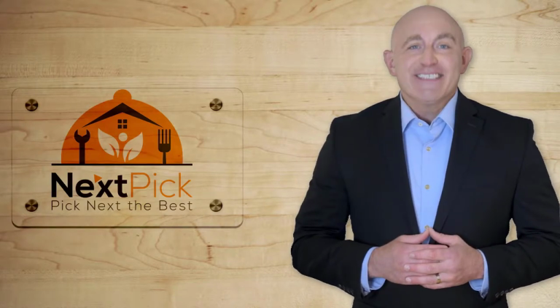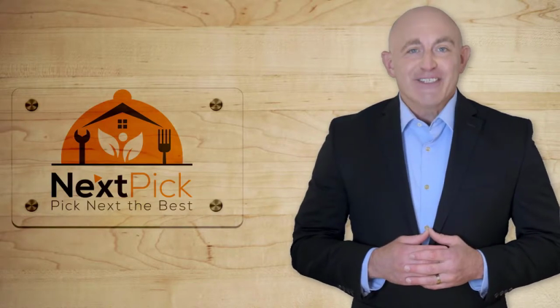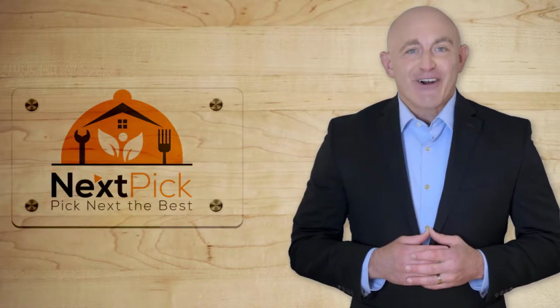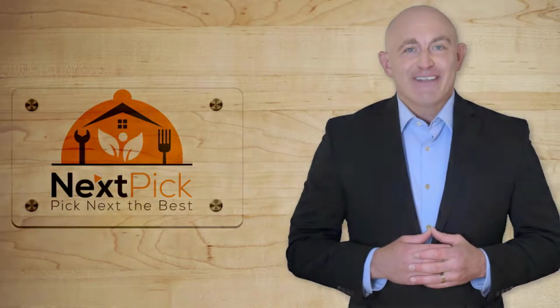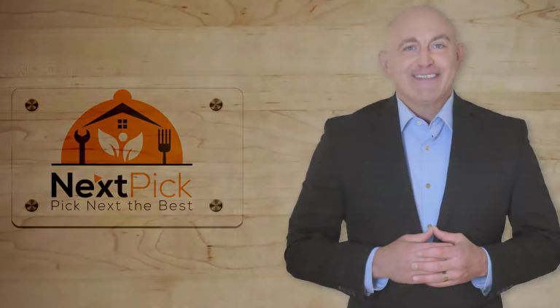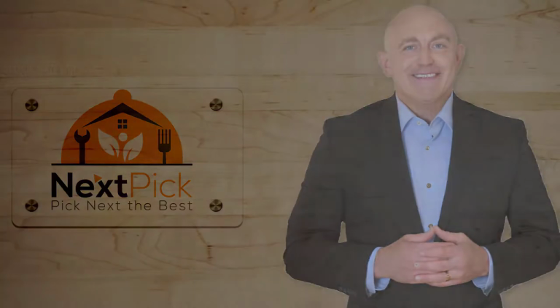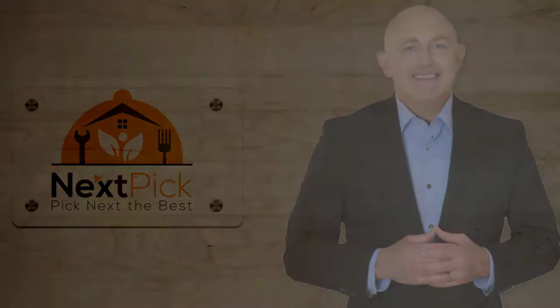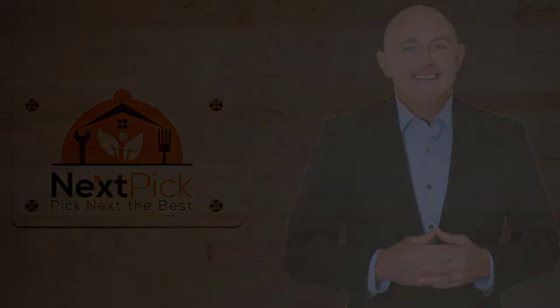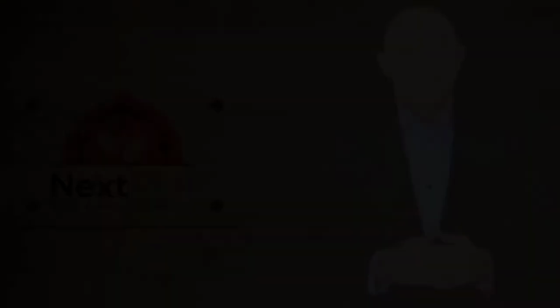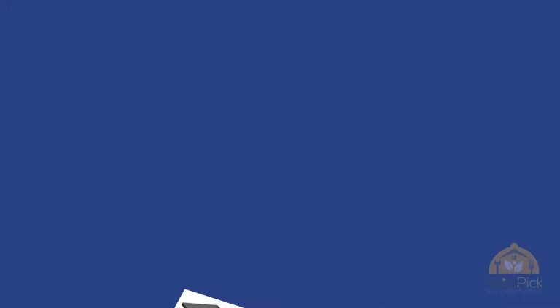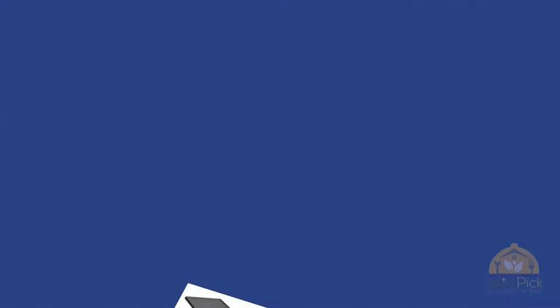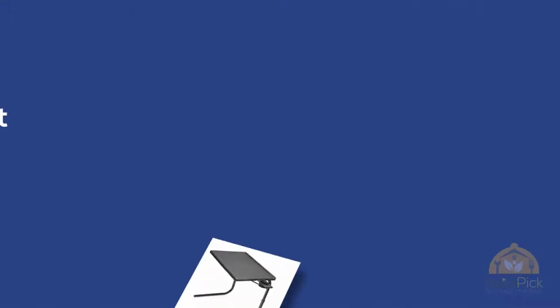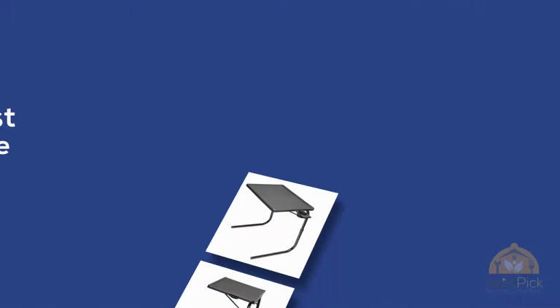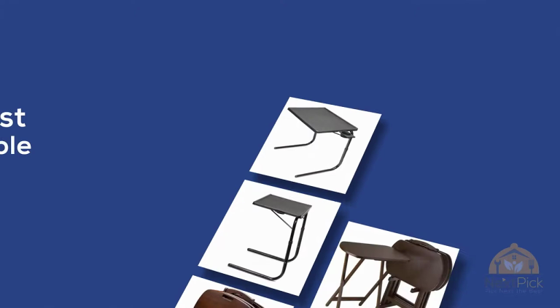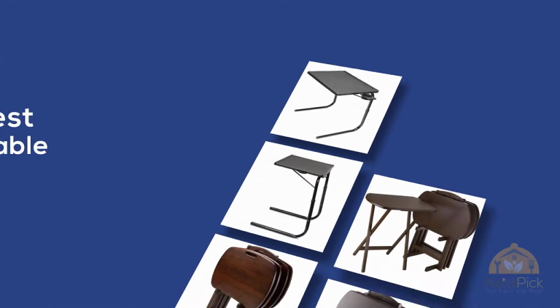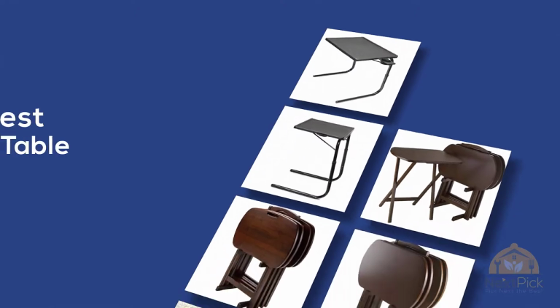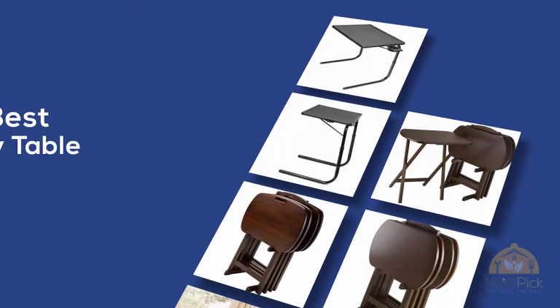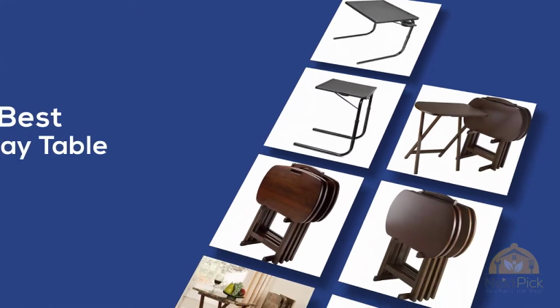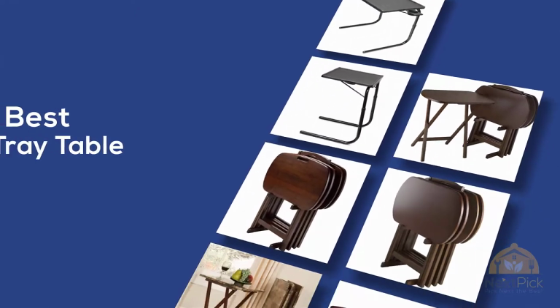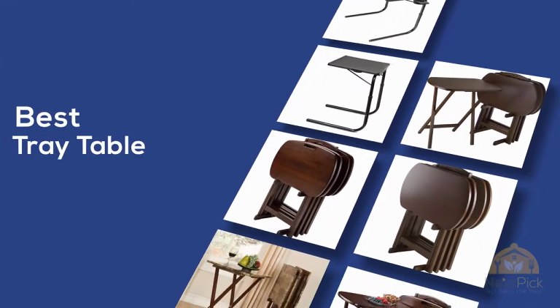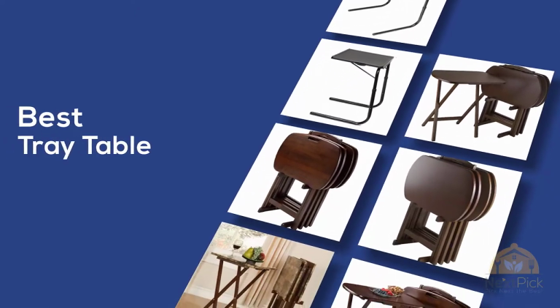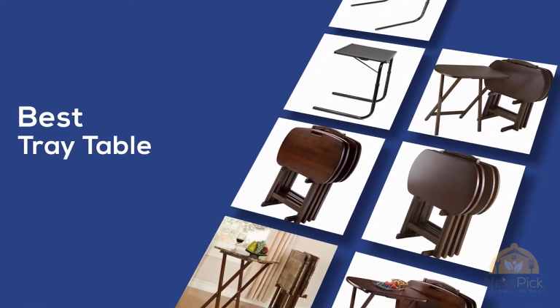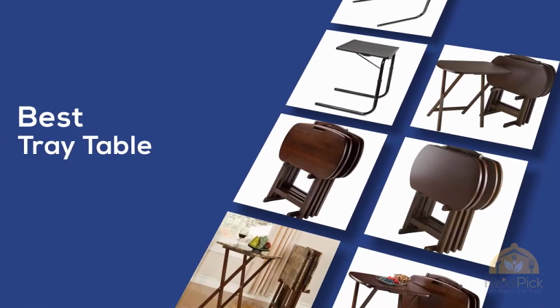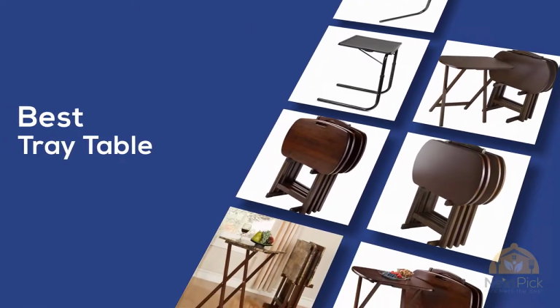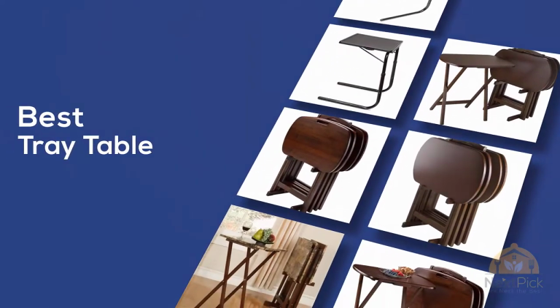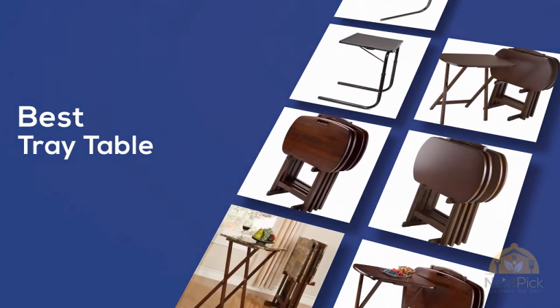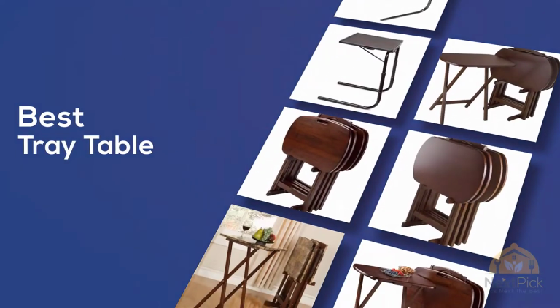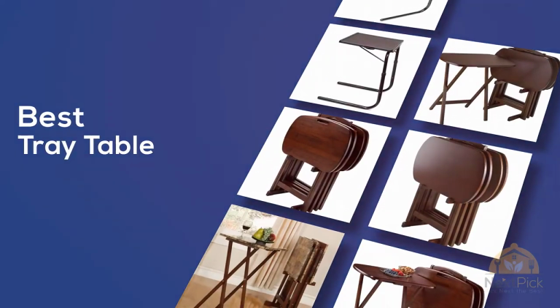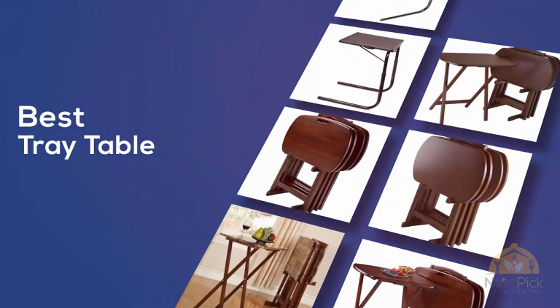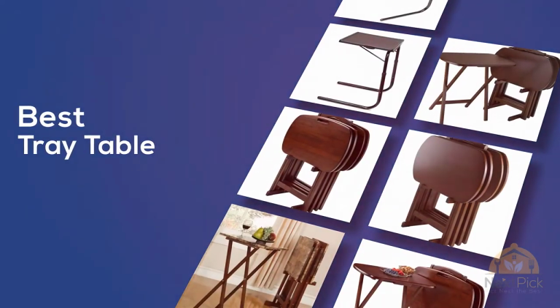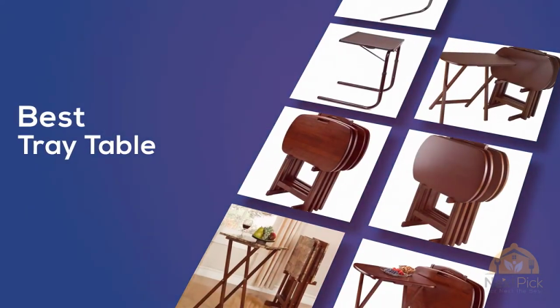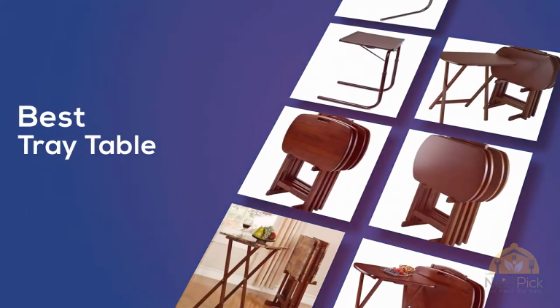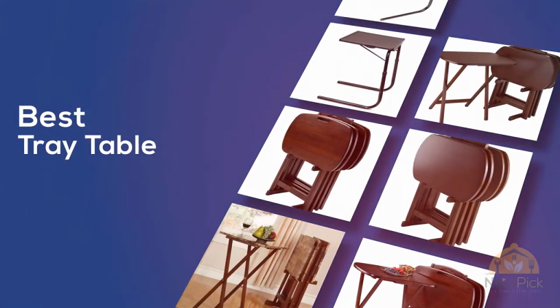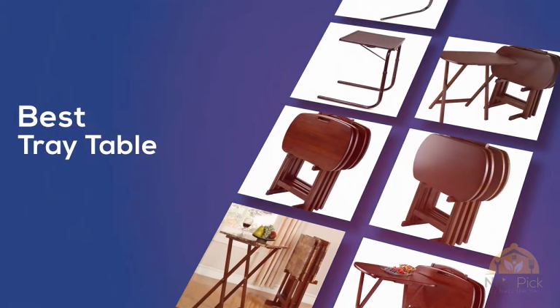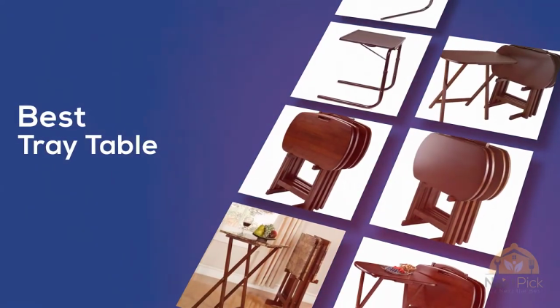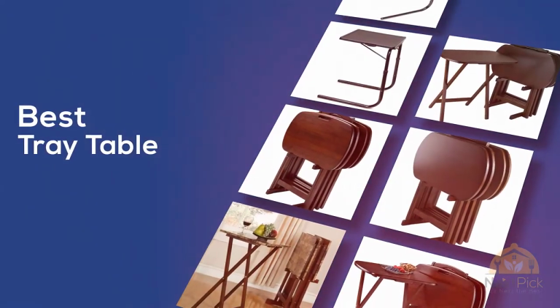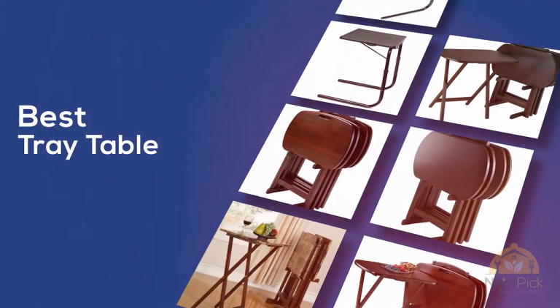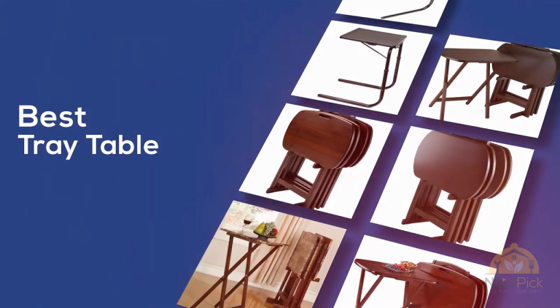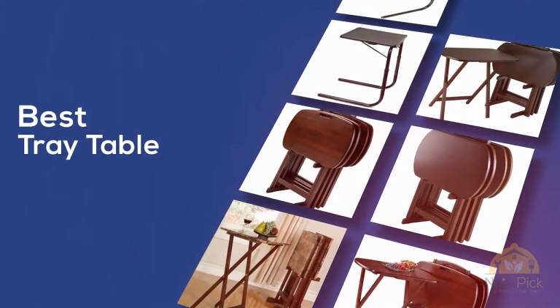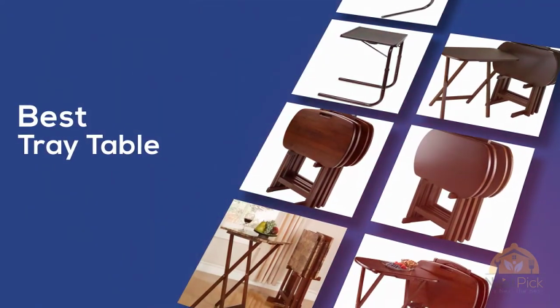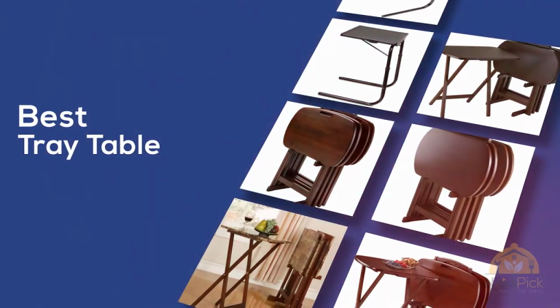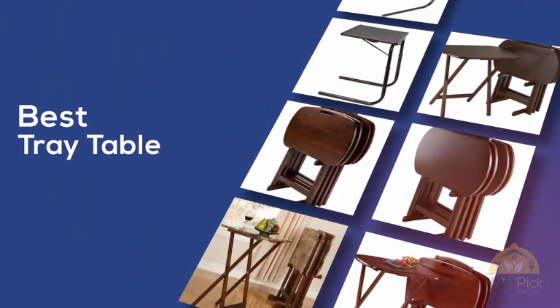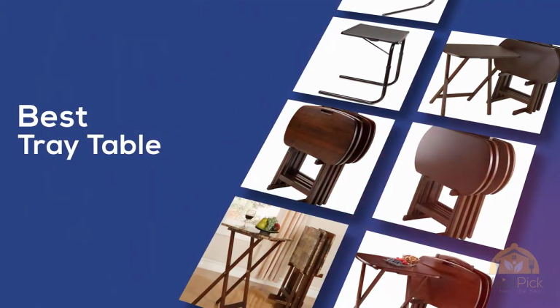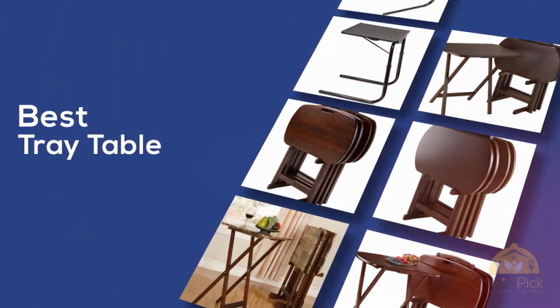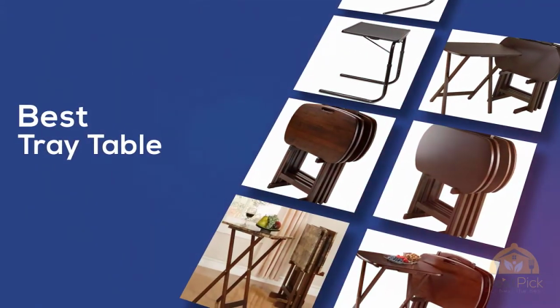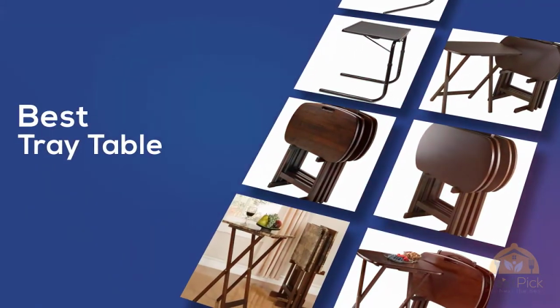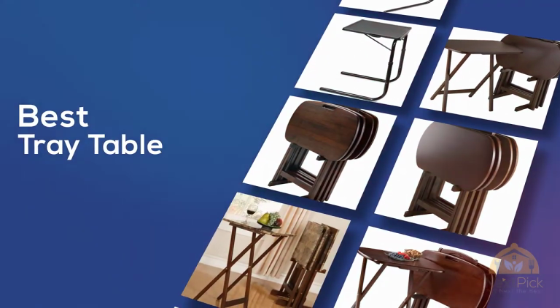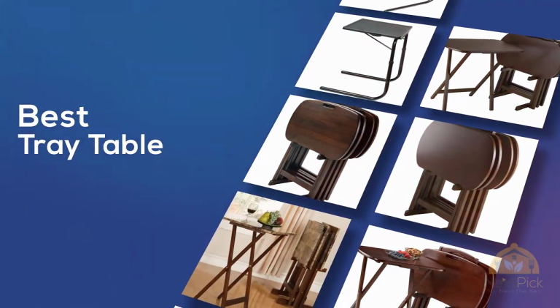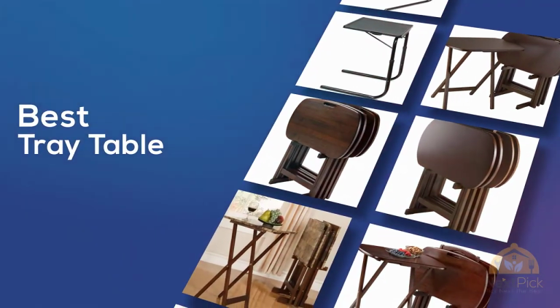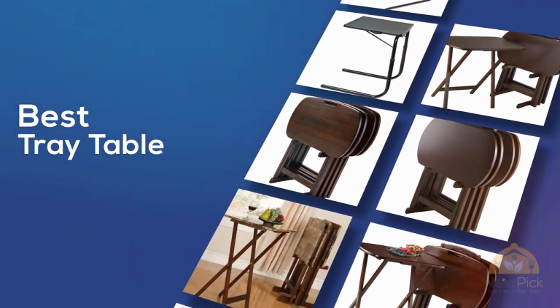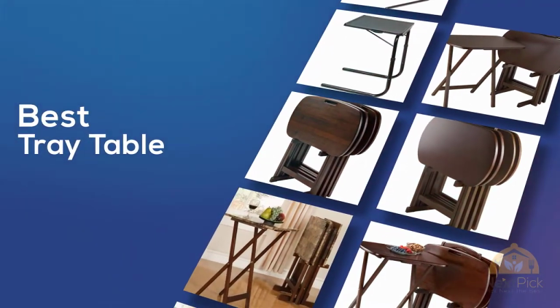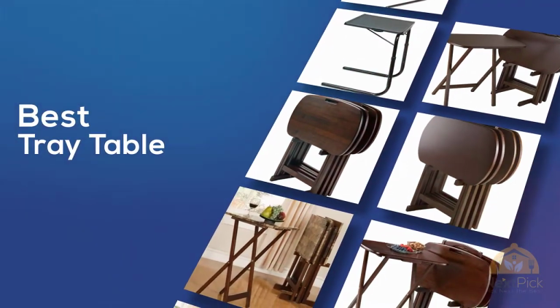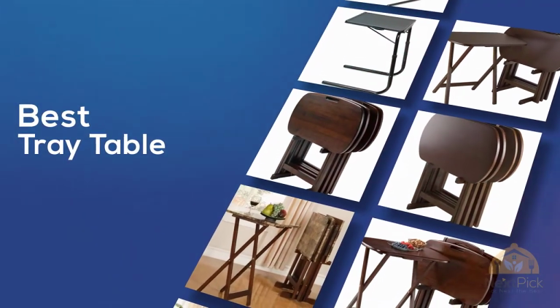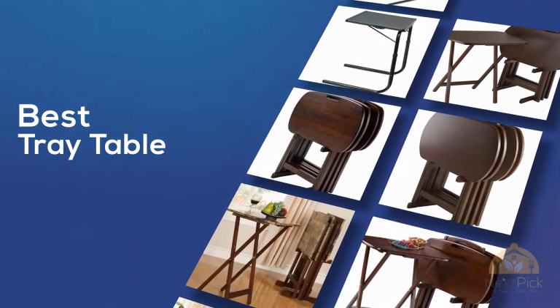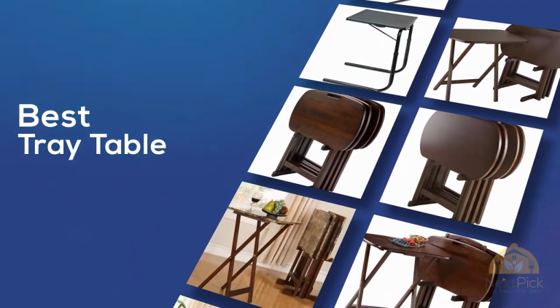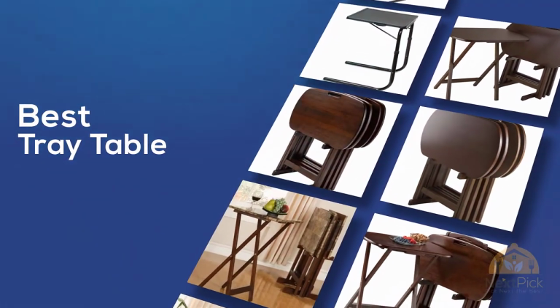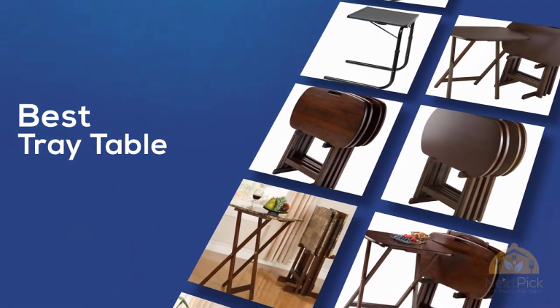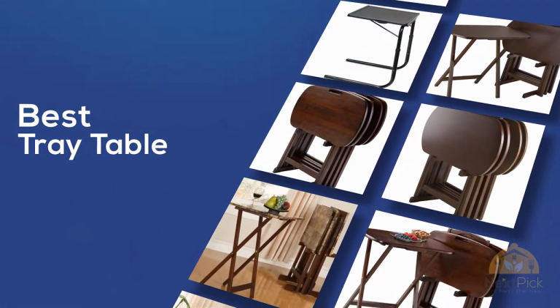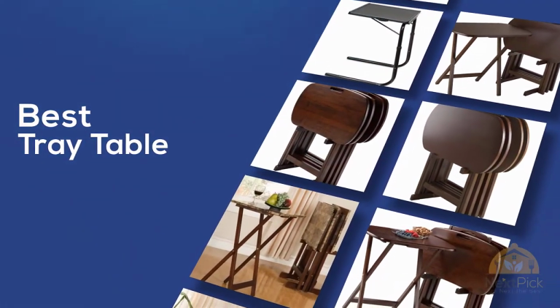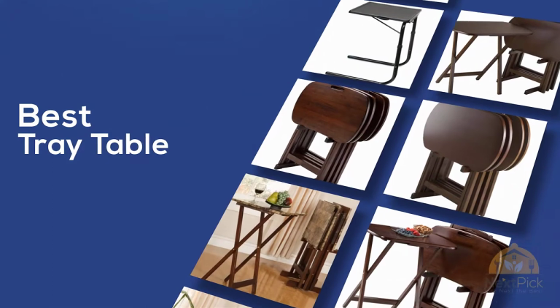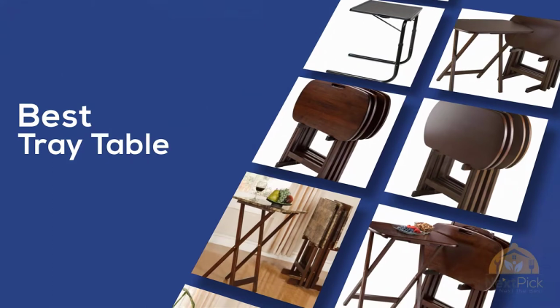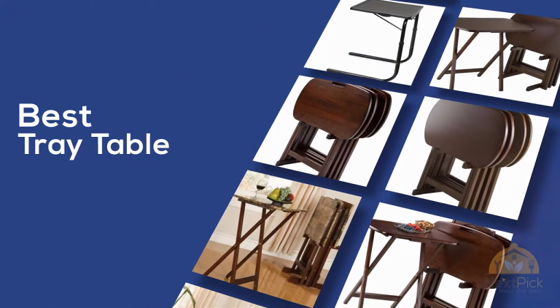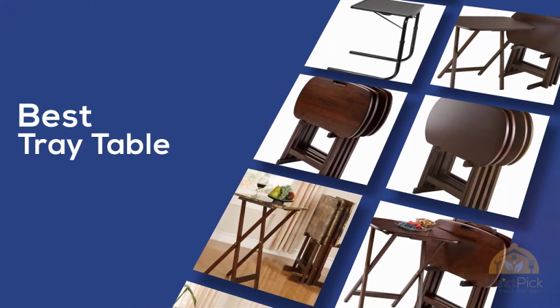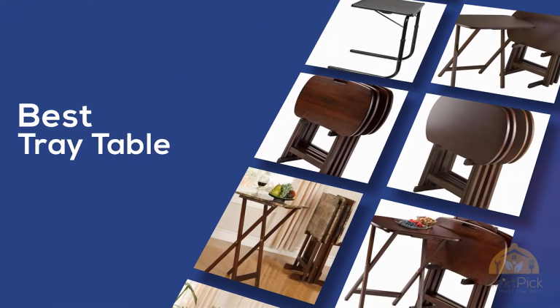The best tray table — if you're looking for the best tray table, here's a collection. Let's get started.